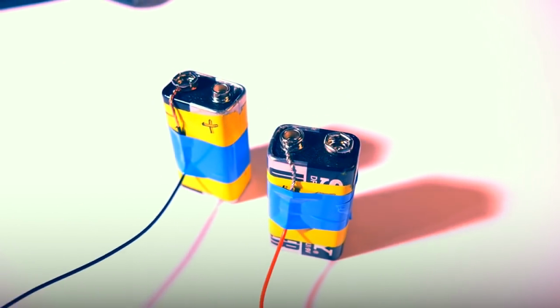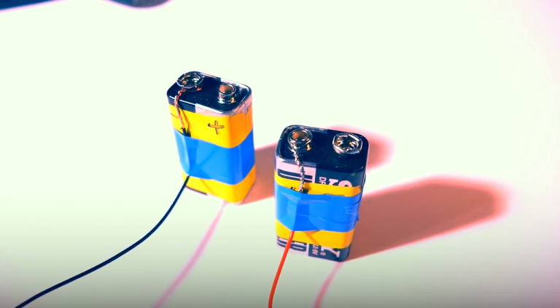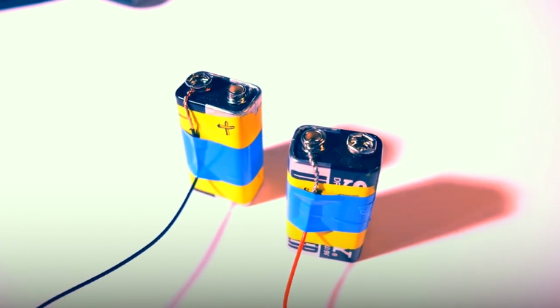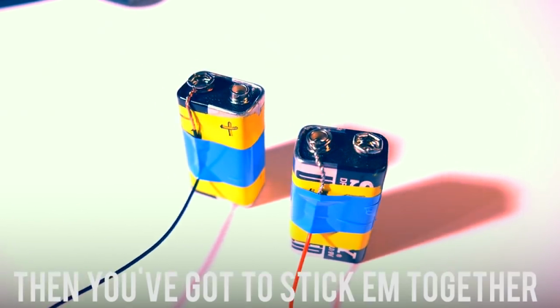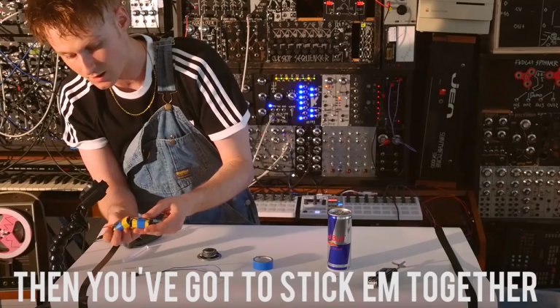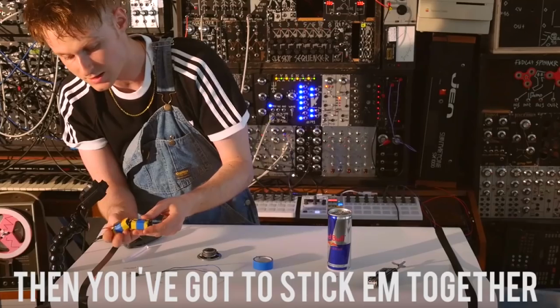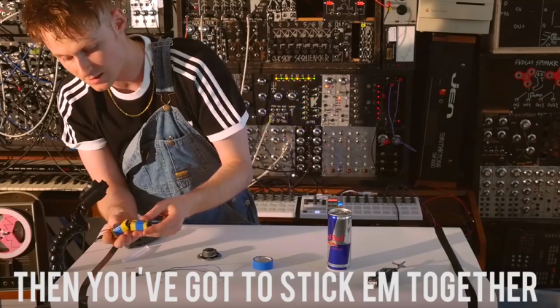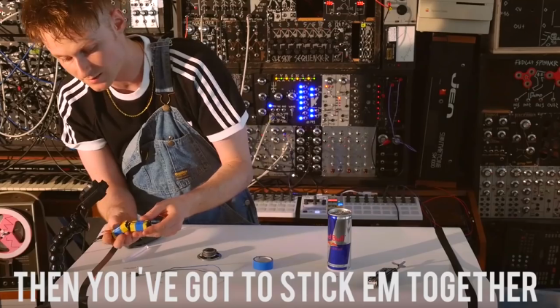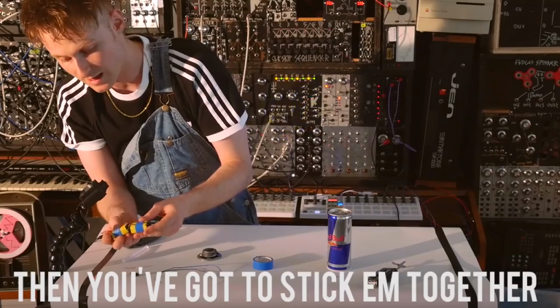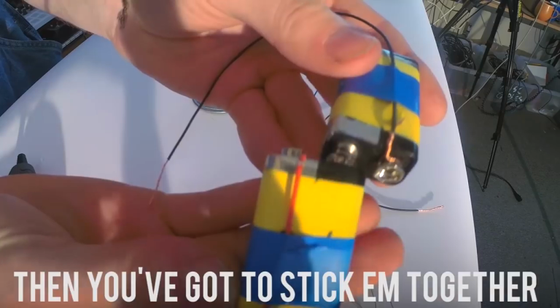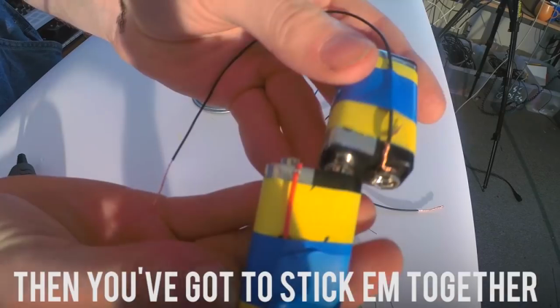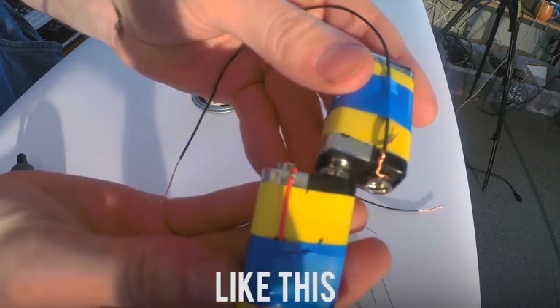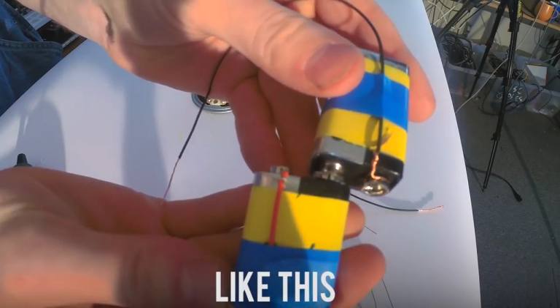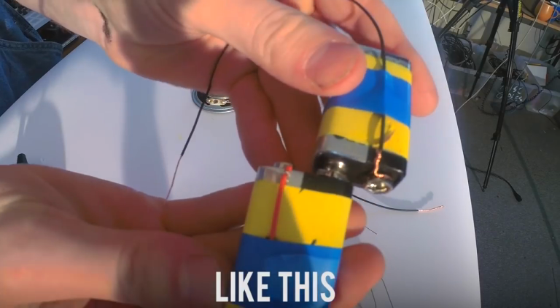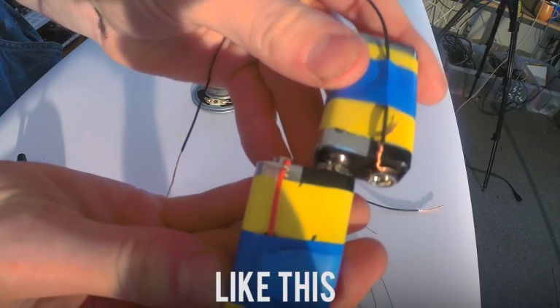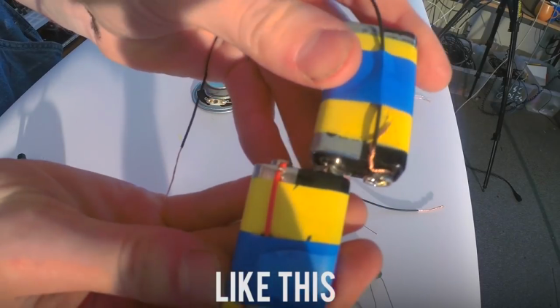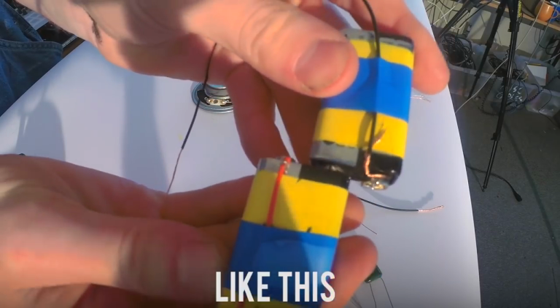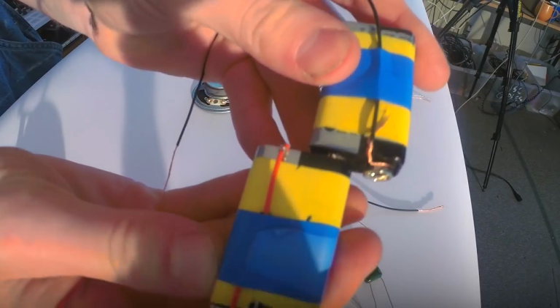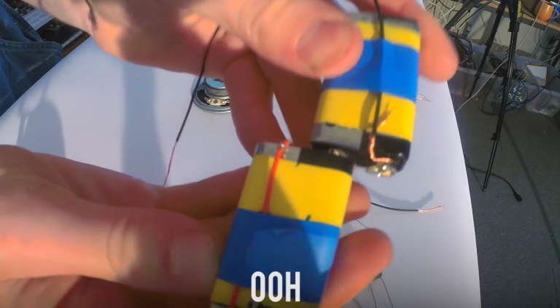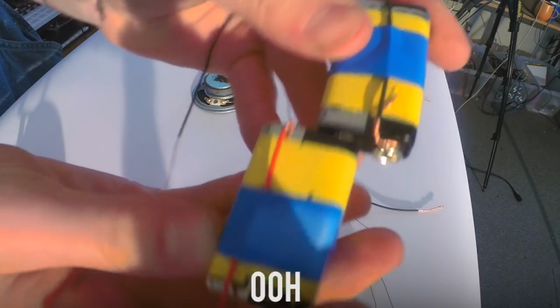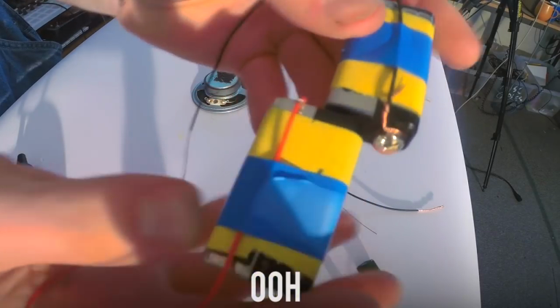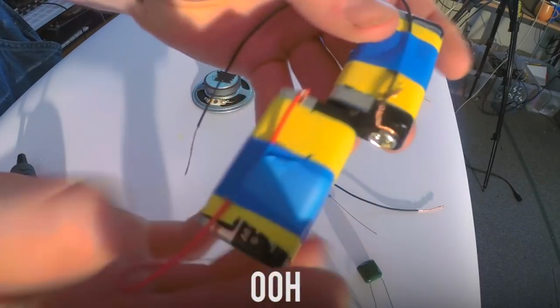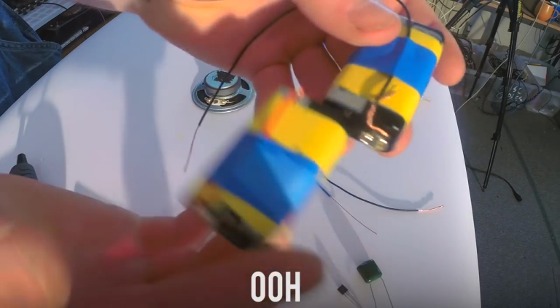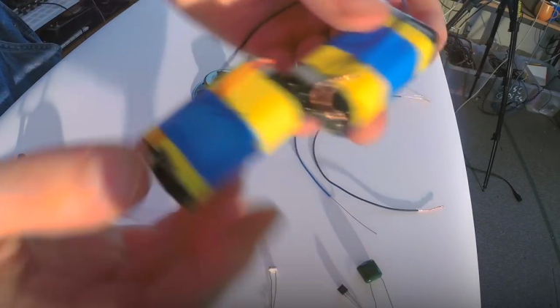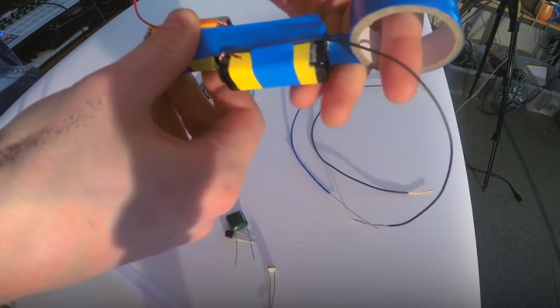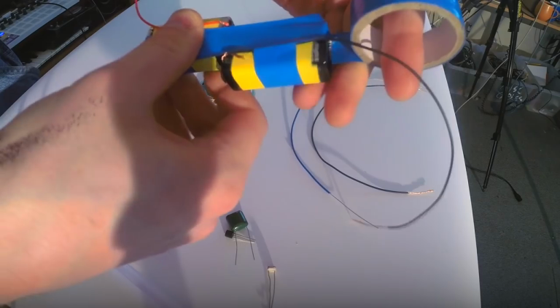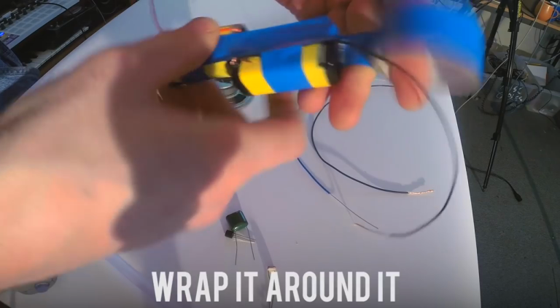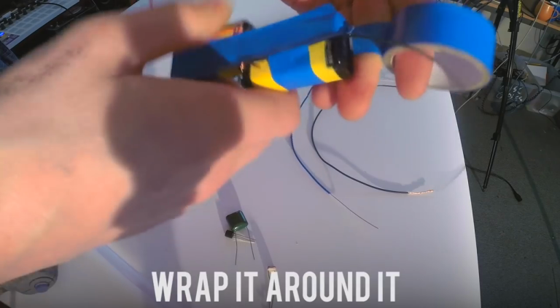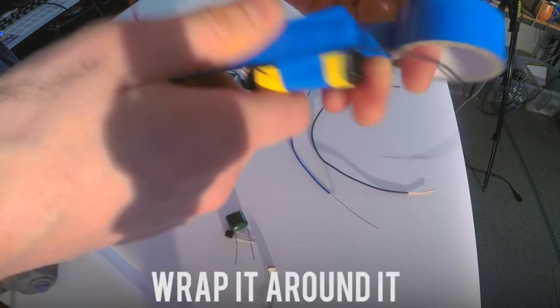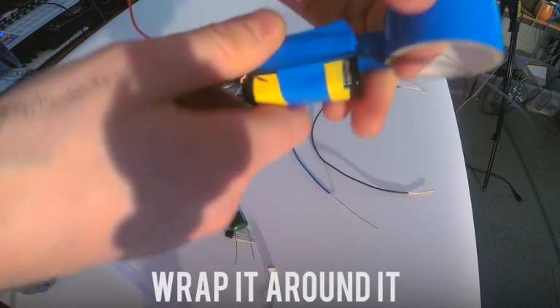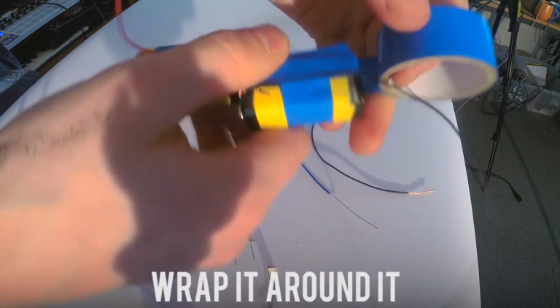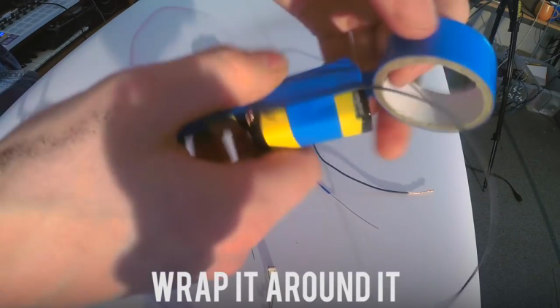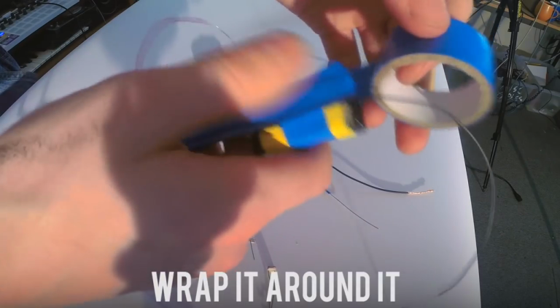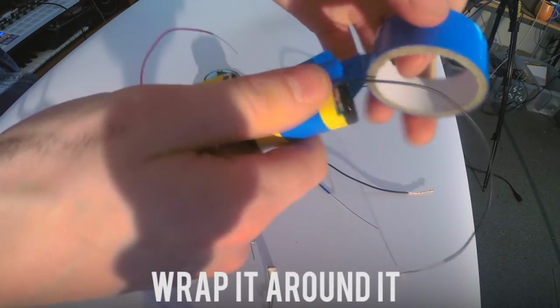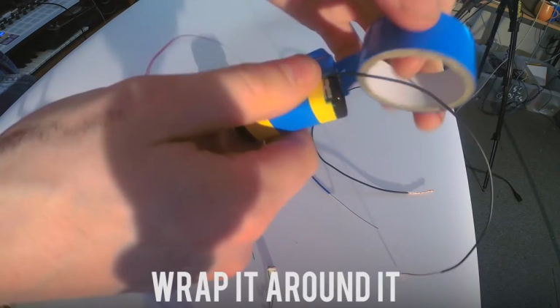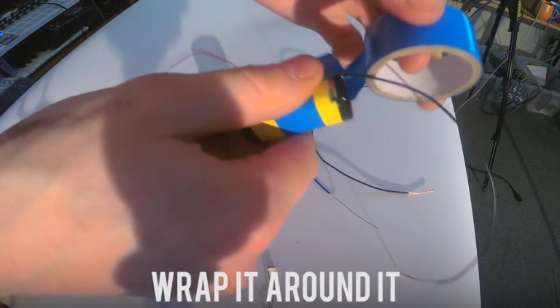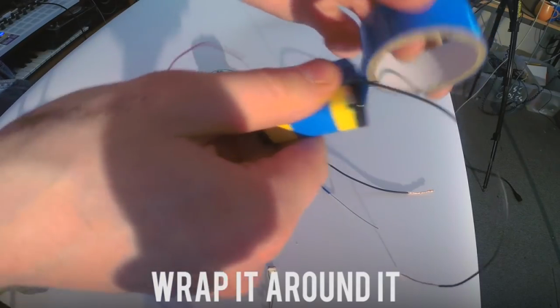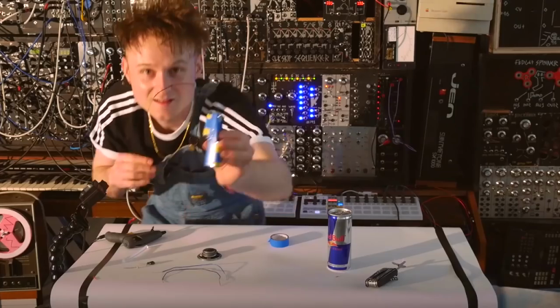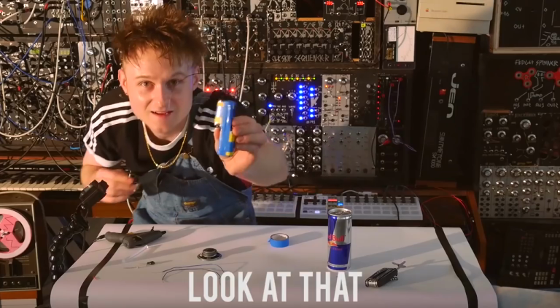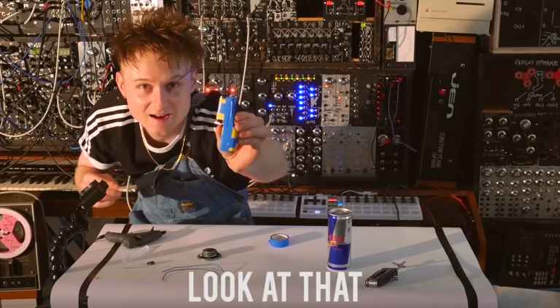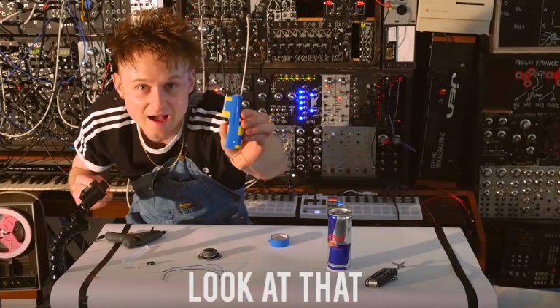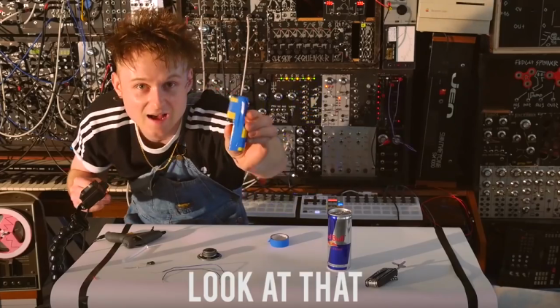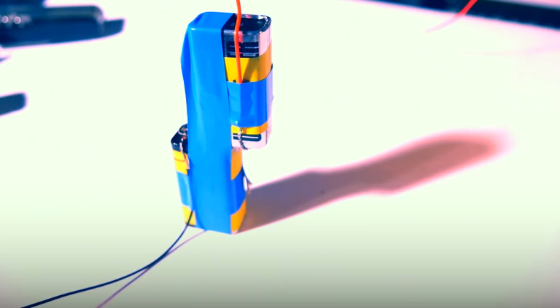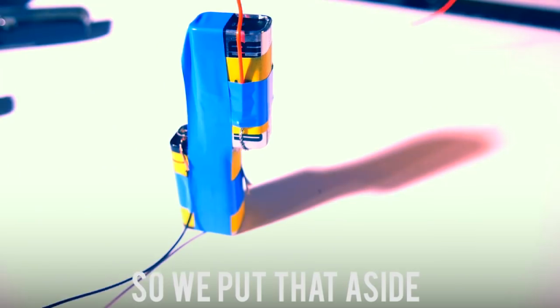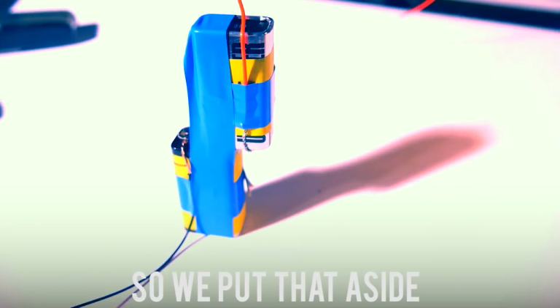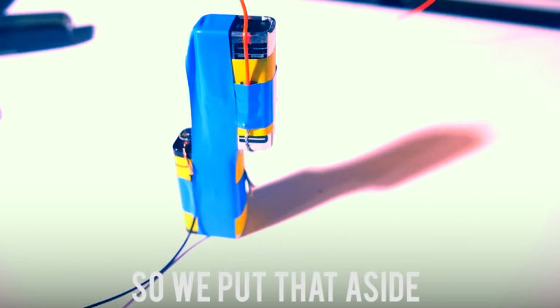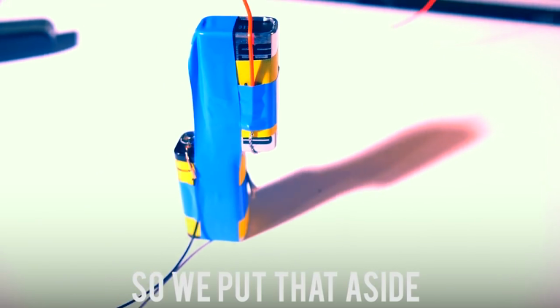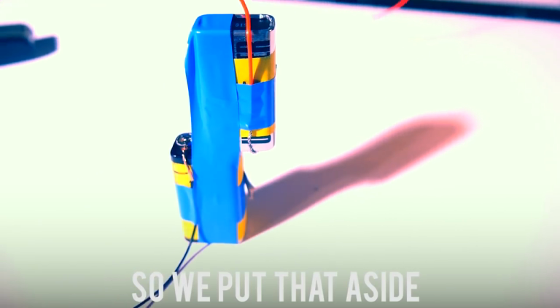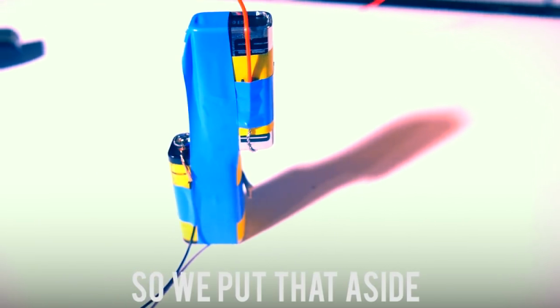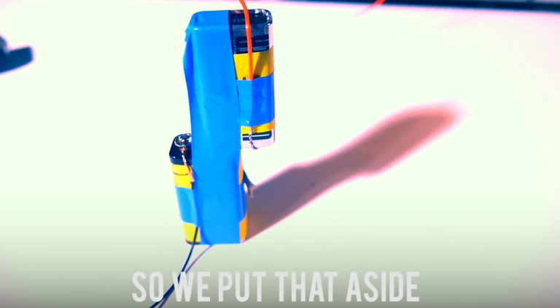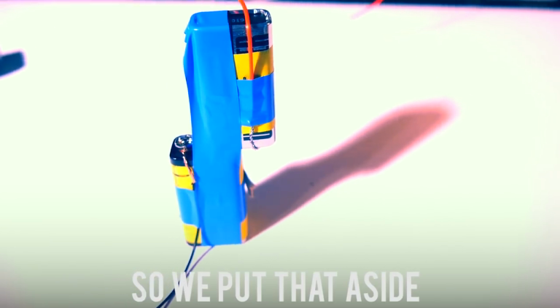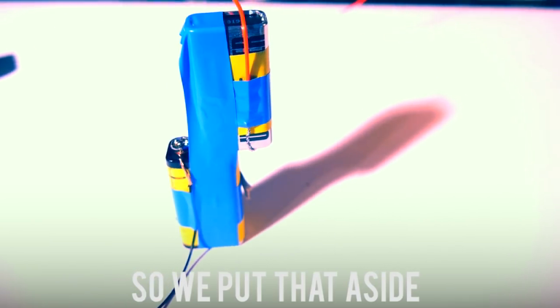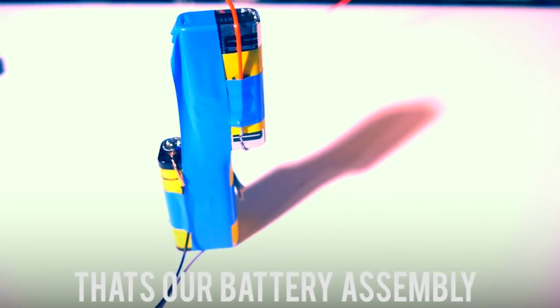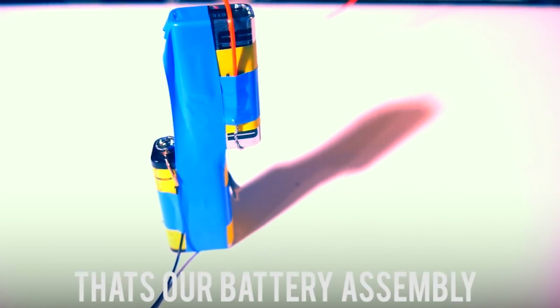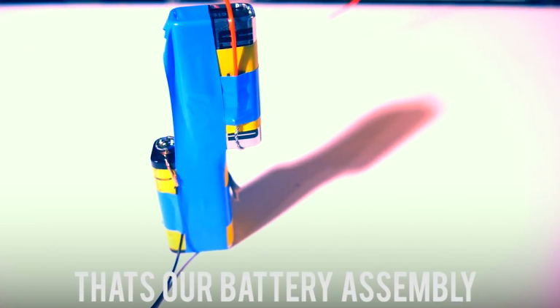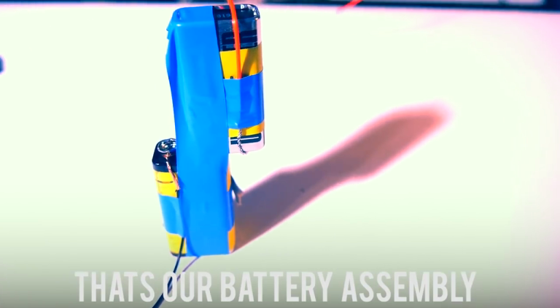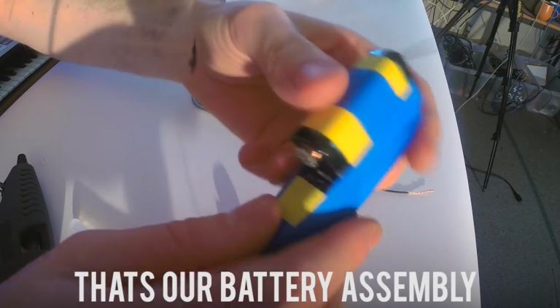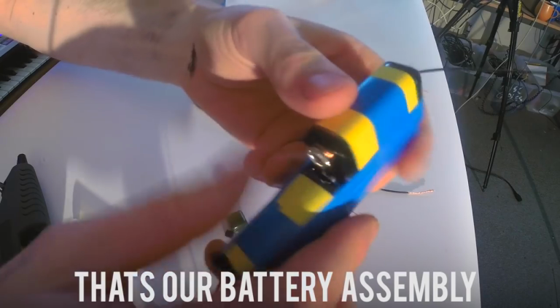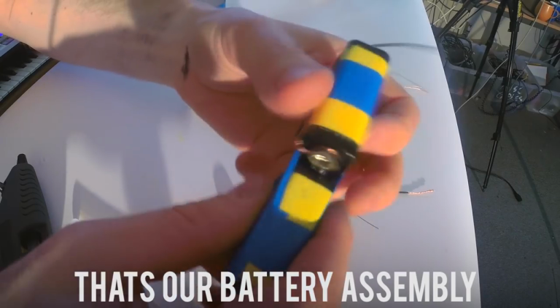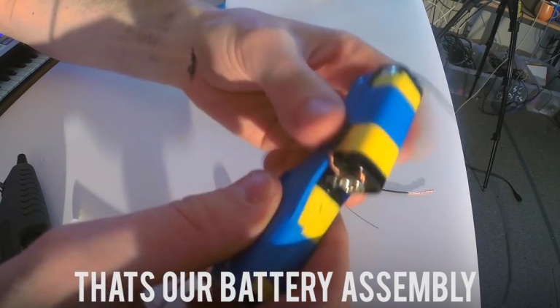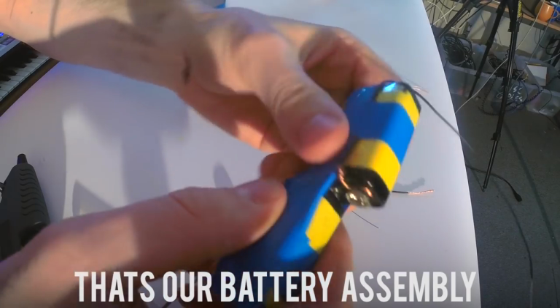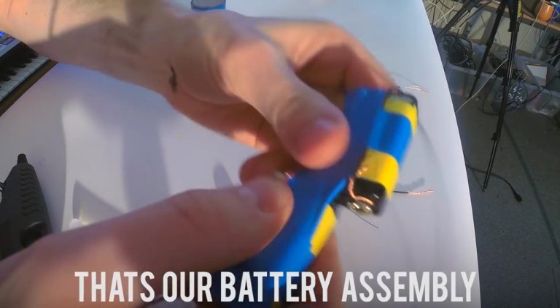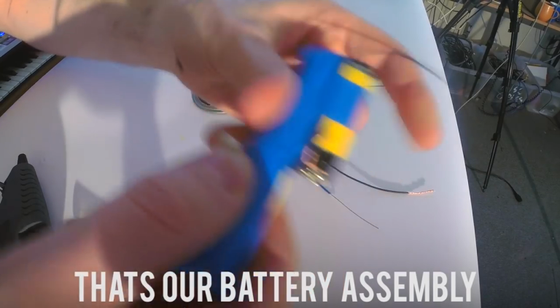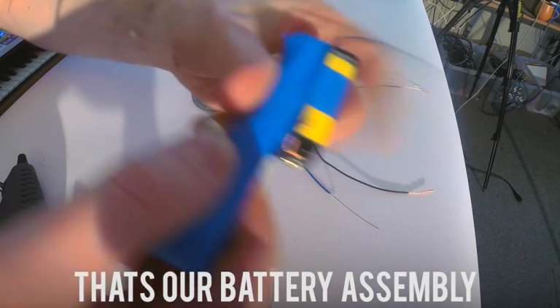Then you get a bit of red wire and you wrap it around the small bit of the other nine volt. Then you stick it together like this — wrap it around it. So we put that aside. That's our battery assembly.